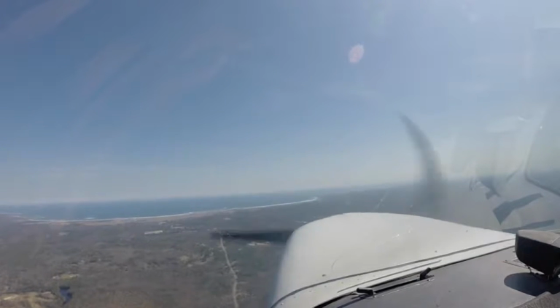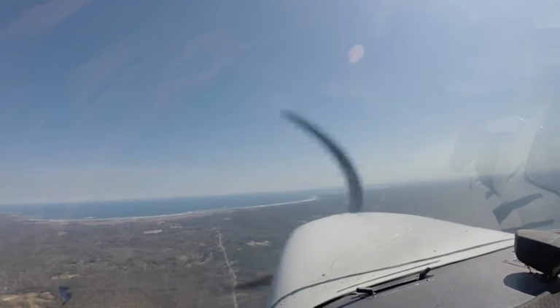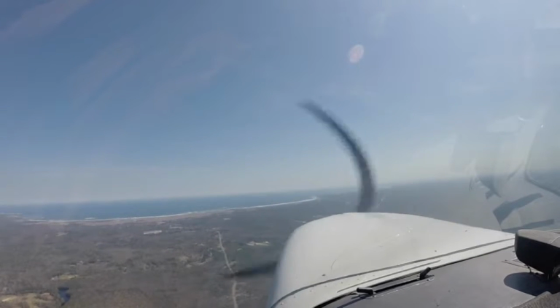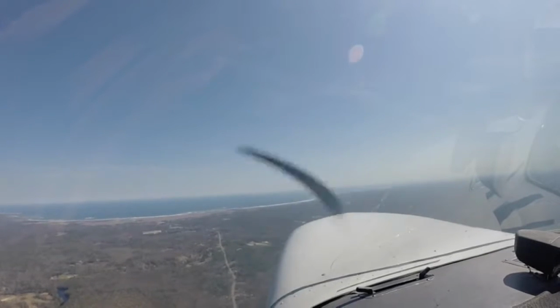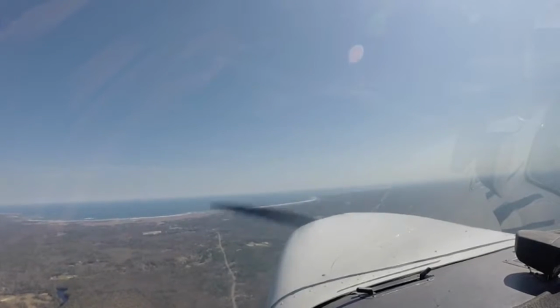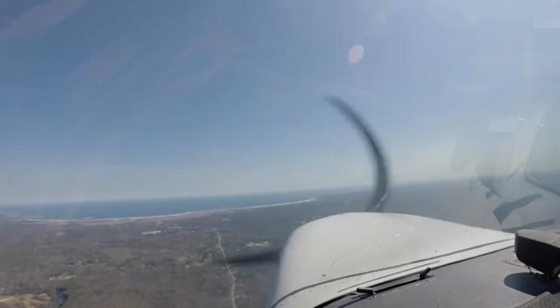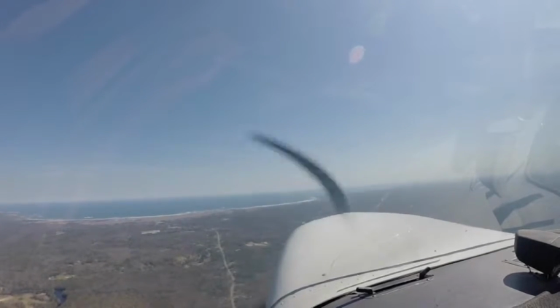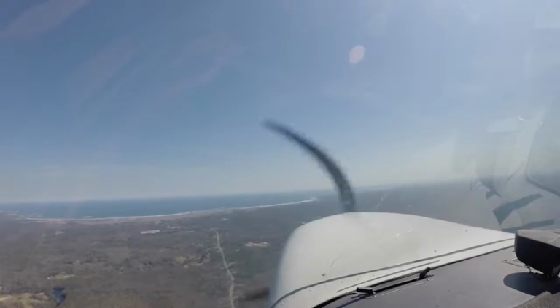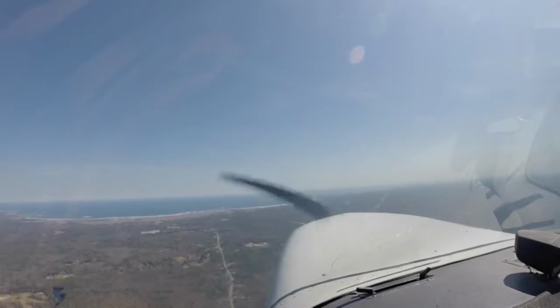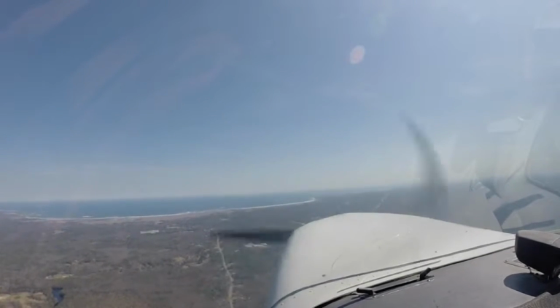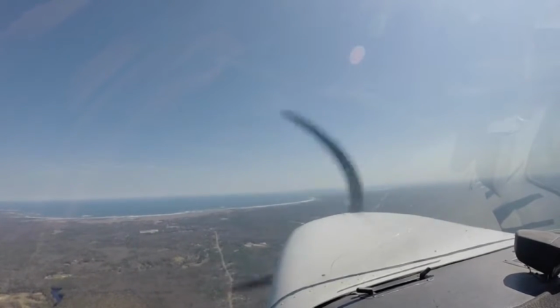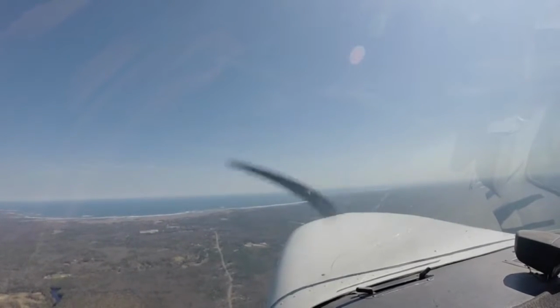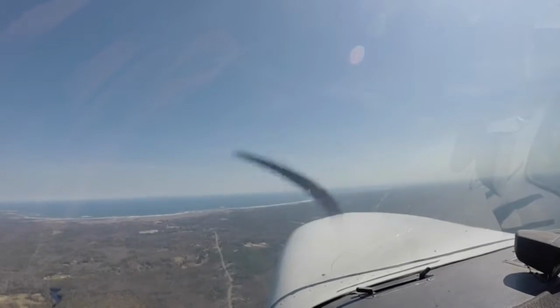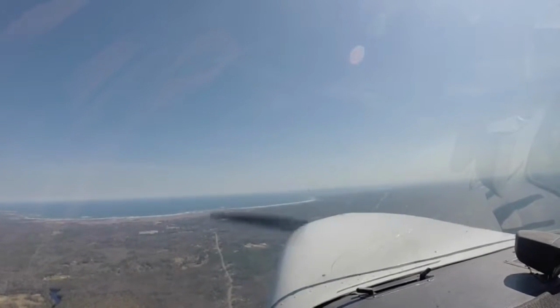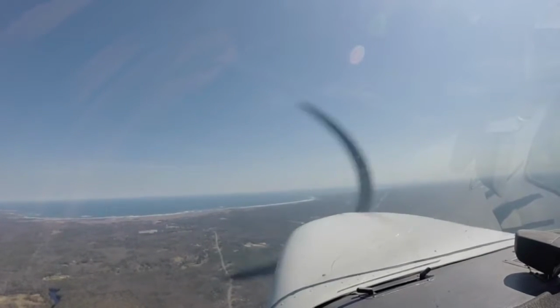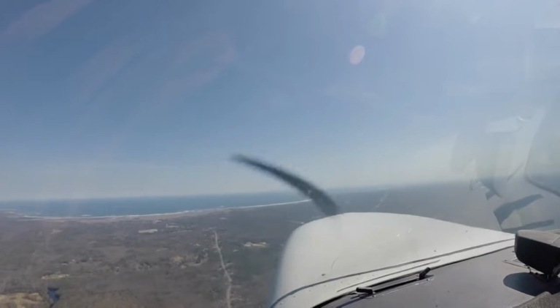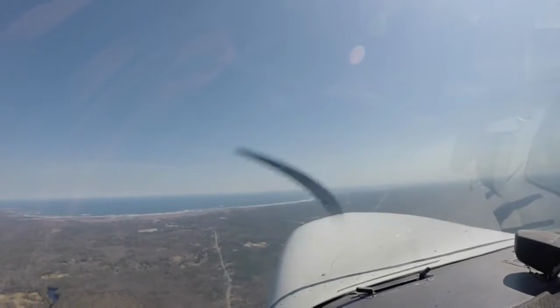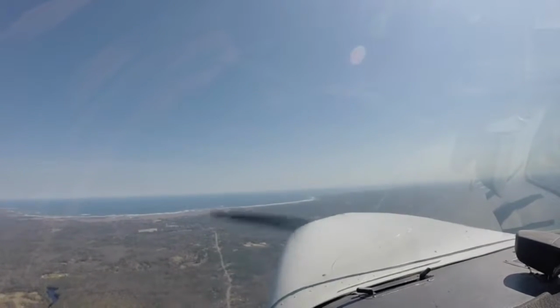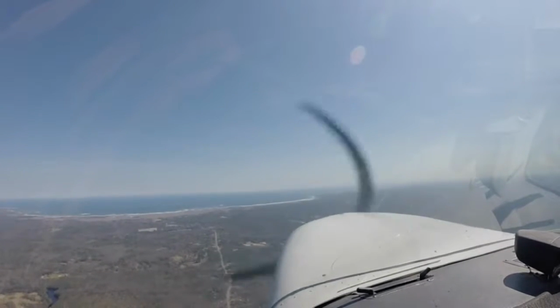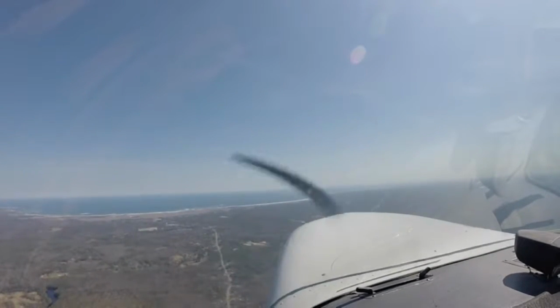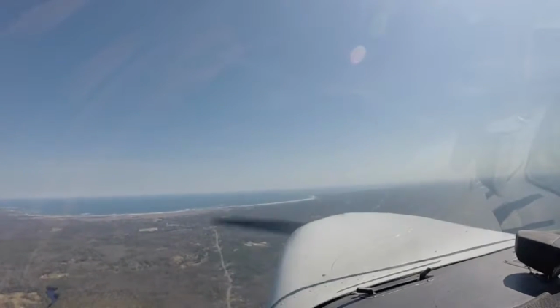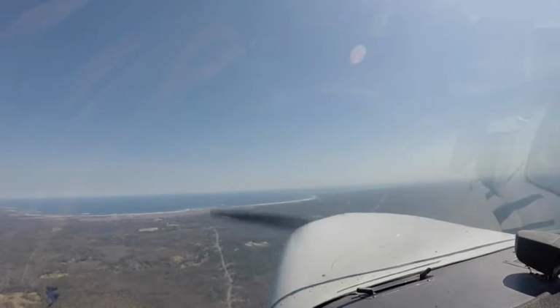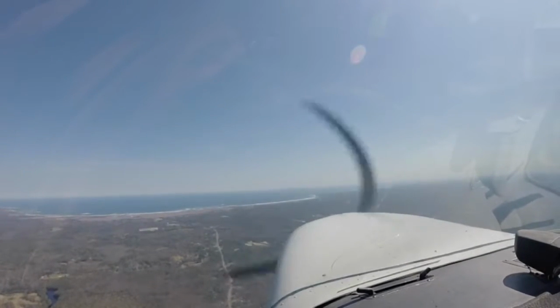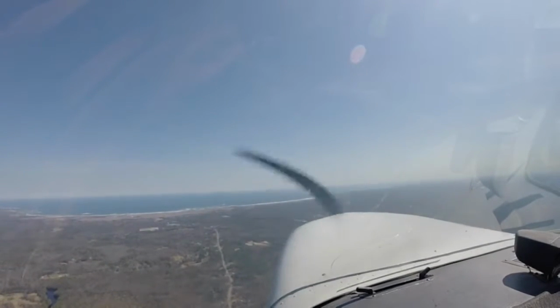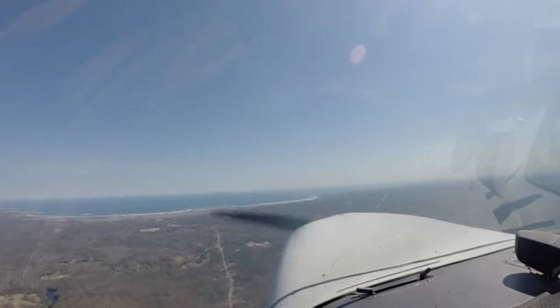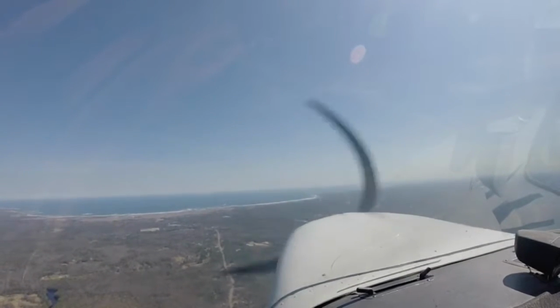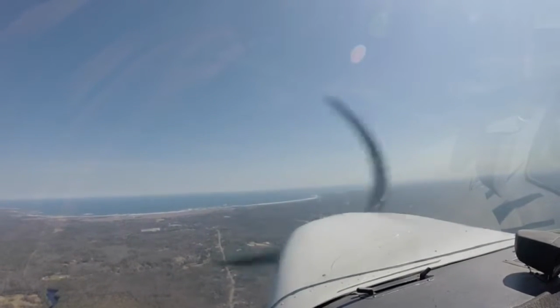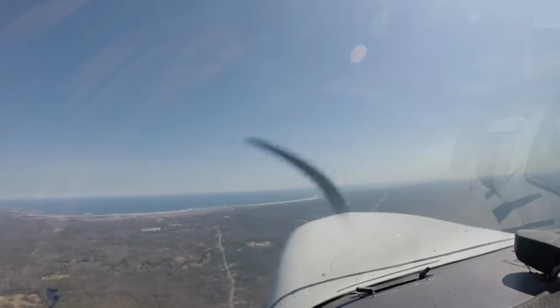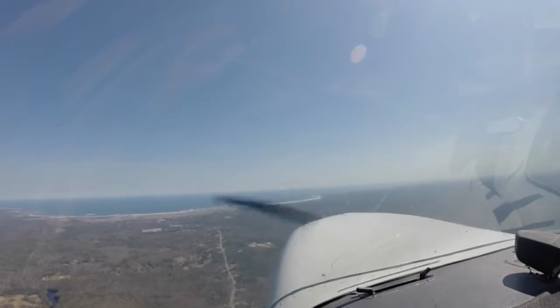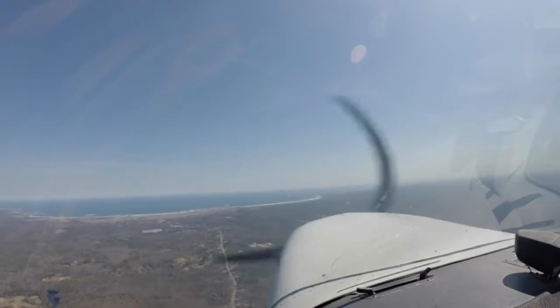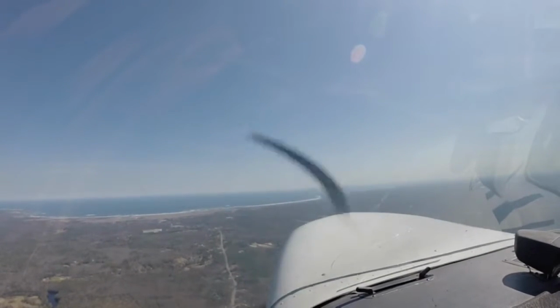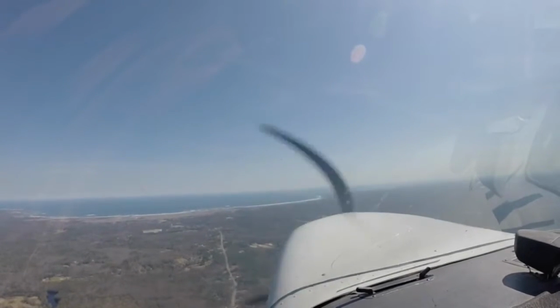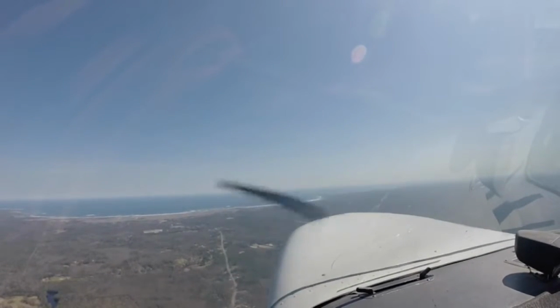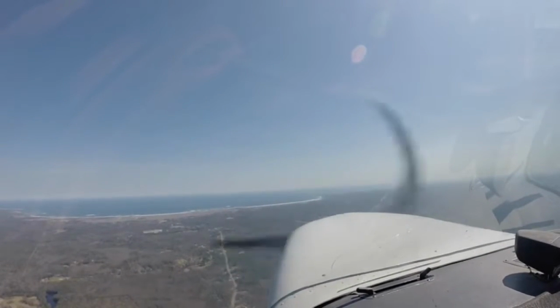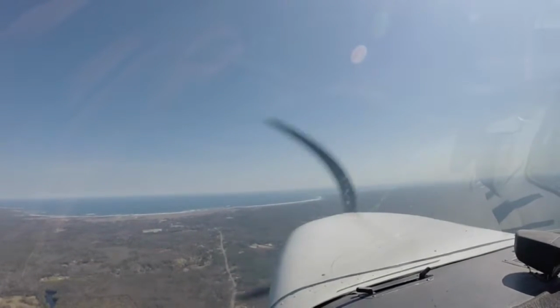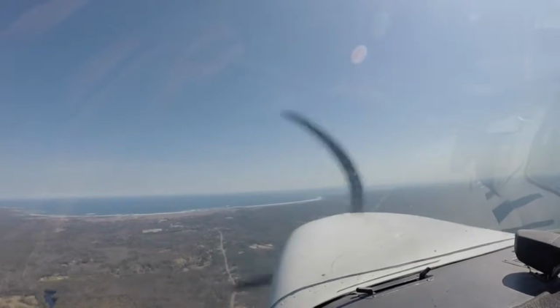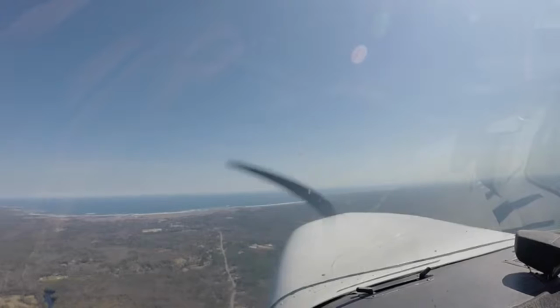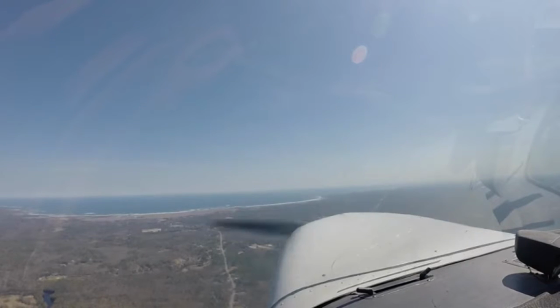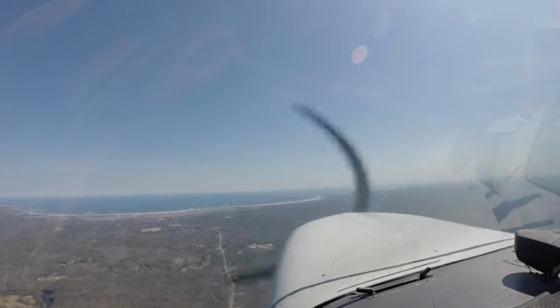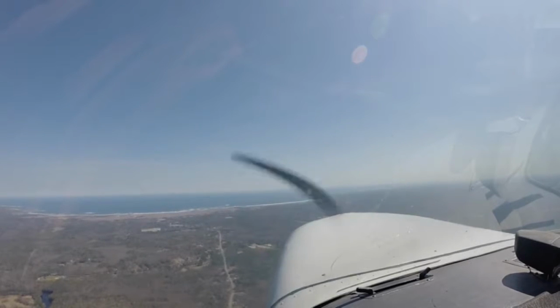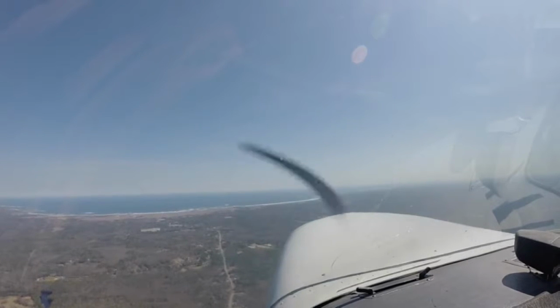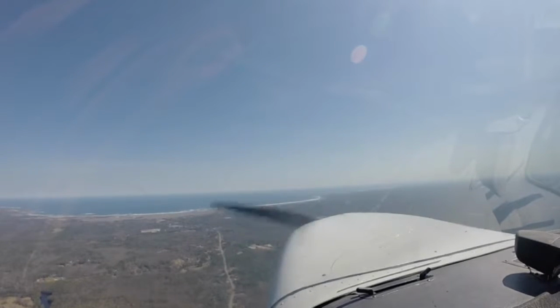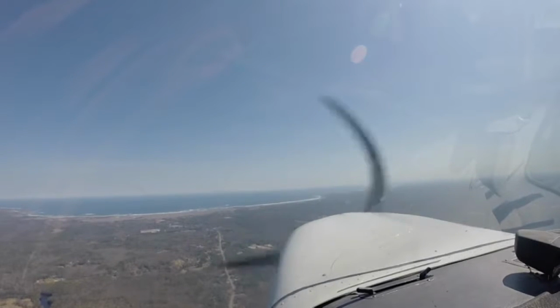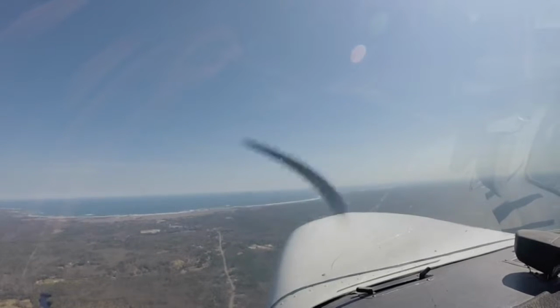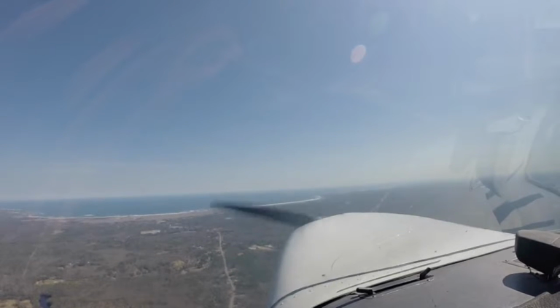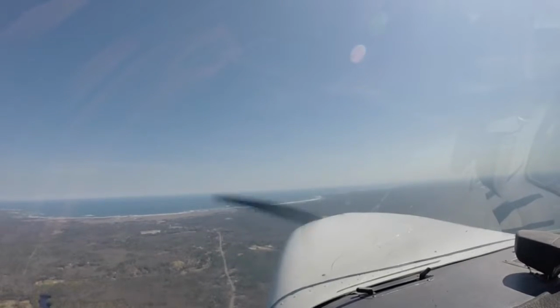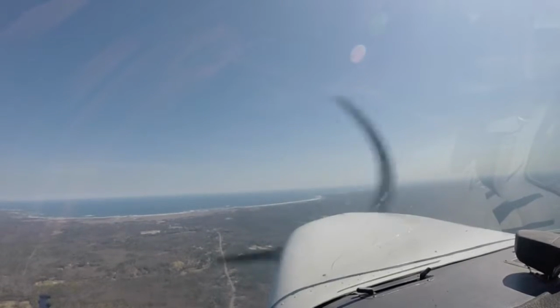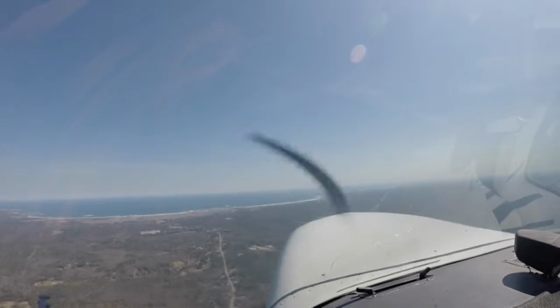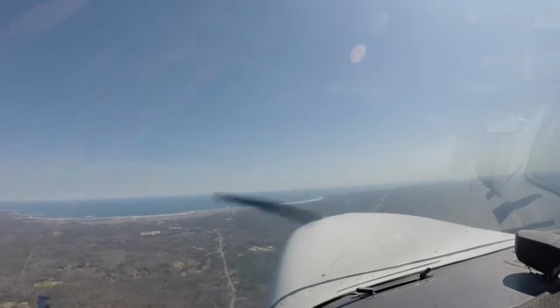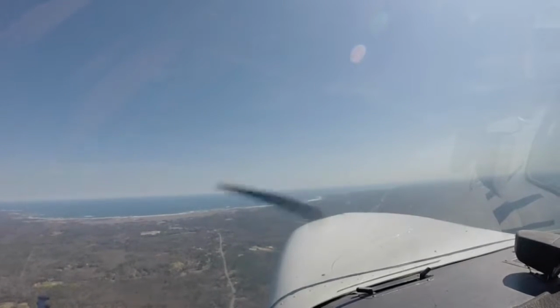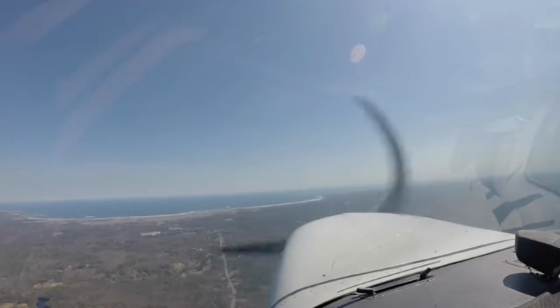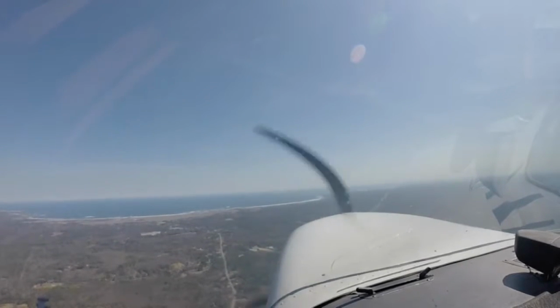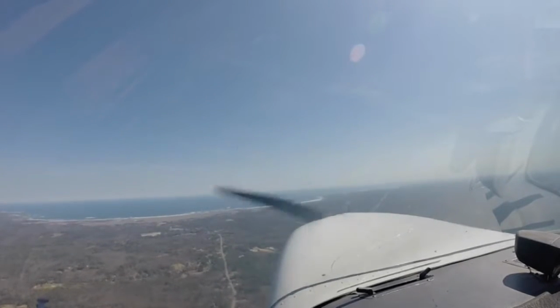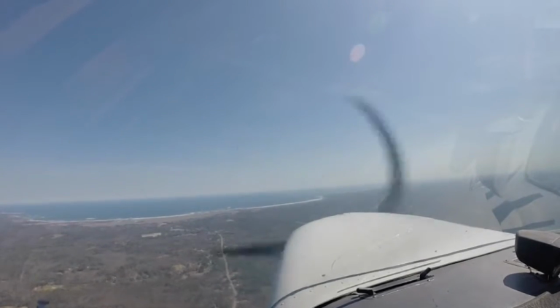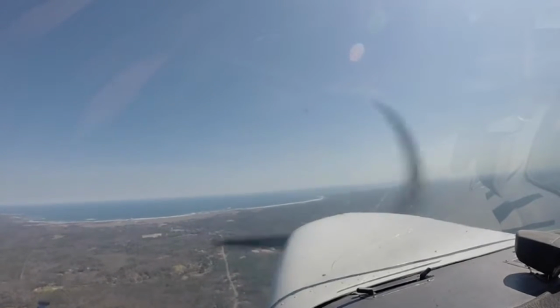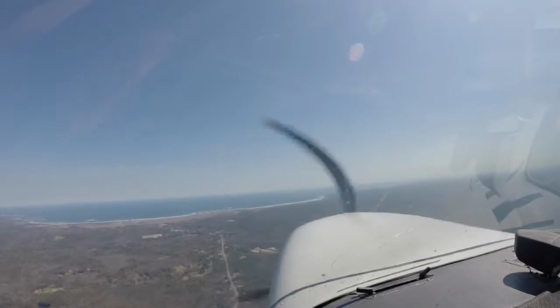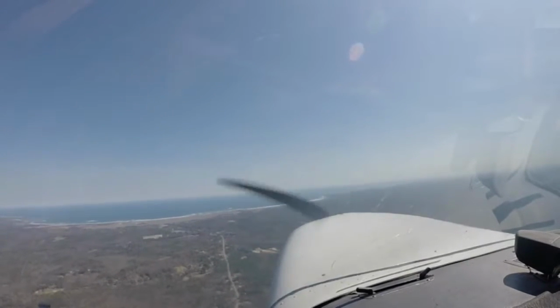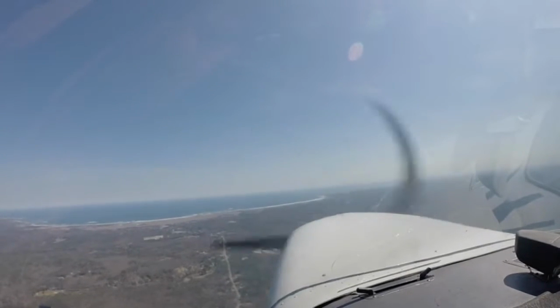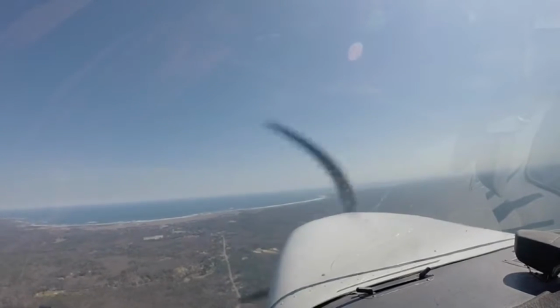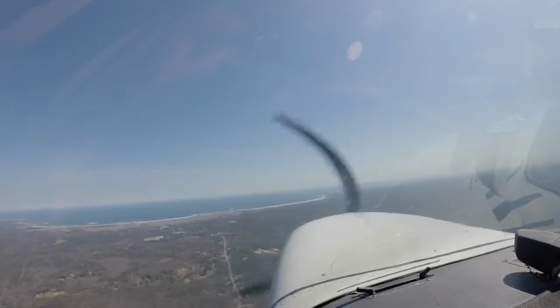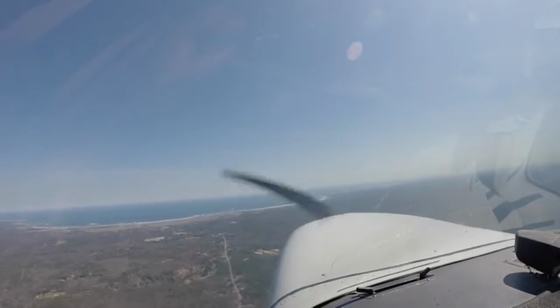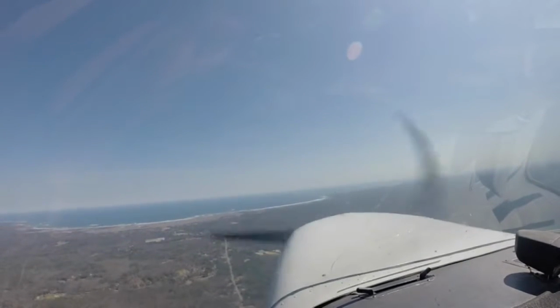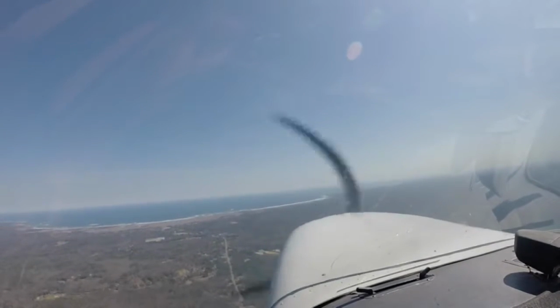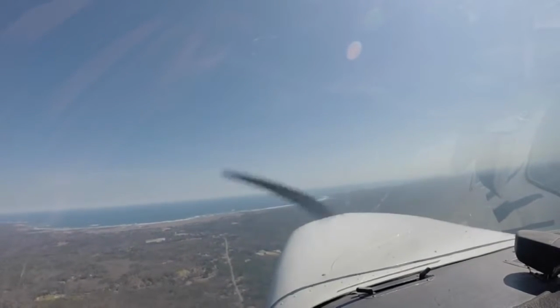Zero Gulf Mike, traffic 12 o'clock, 4 miles, turning north, type and altitude unknown. No contact, we're looking, sir.